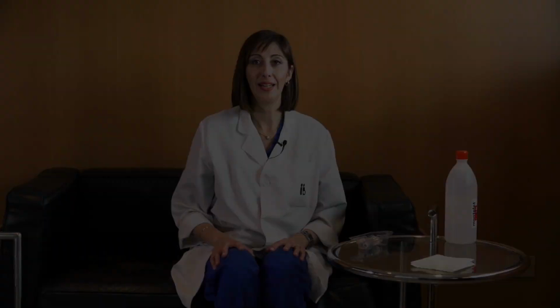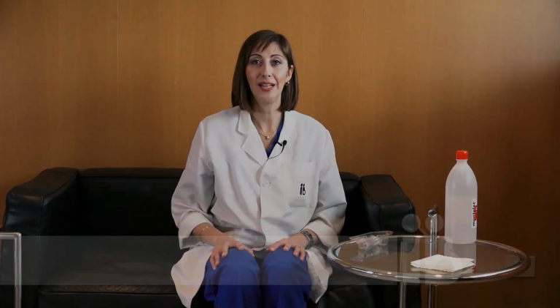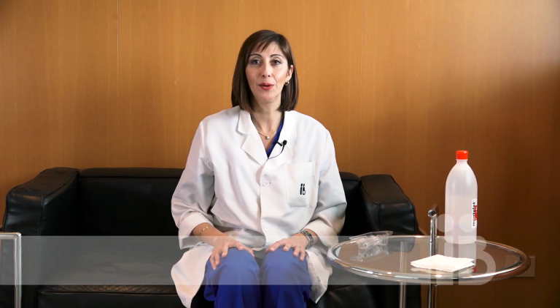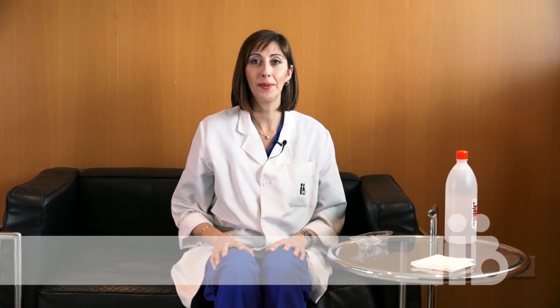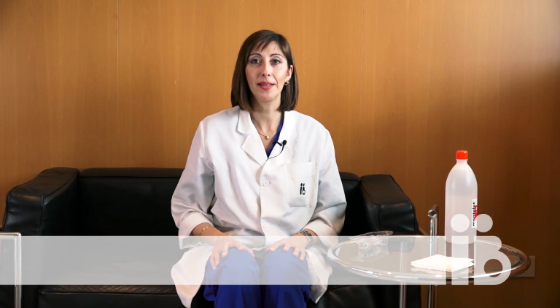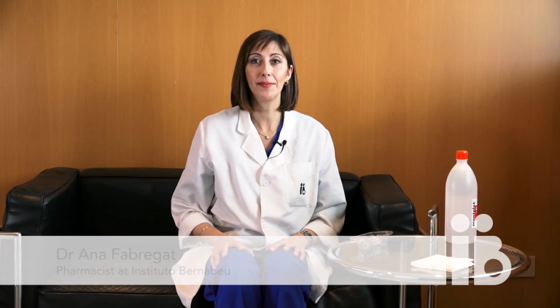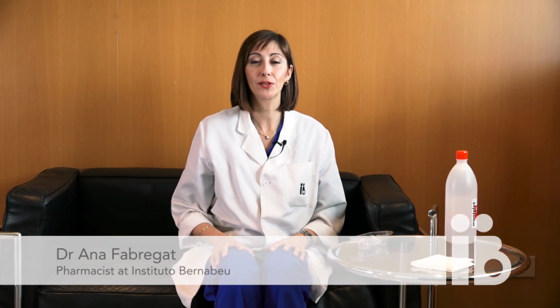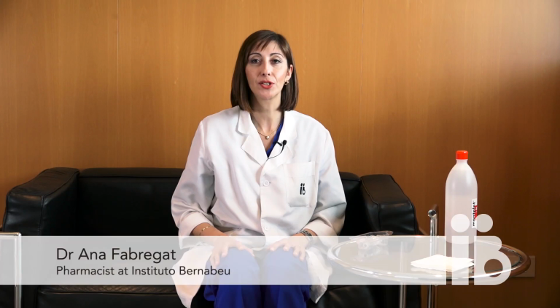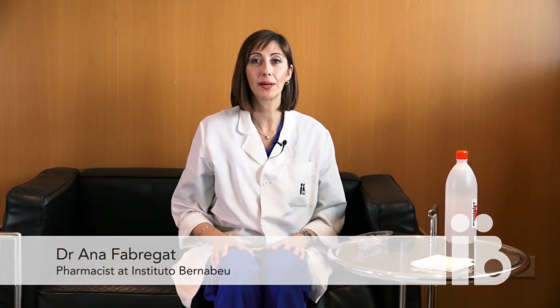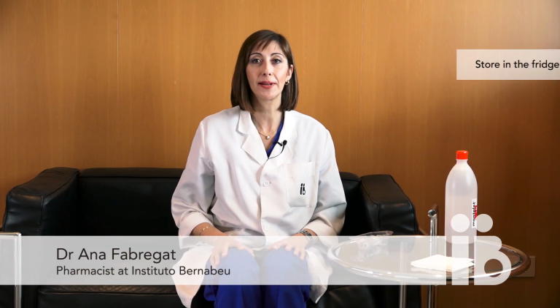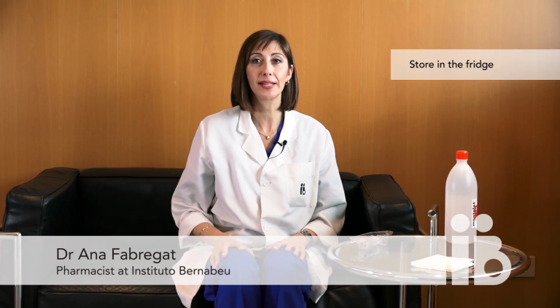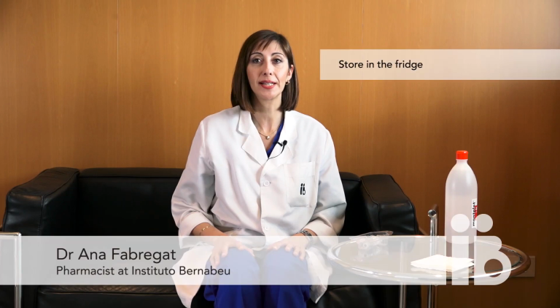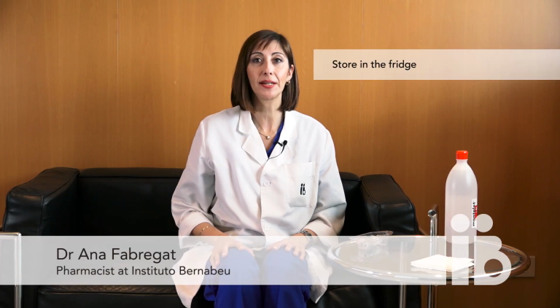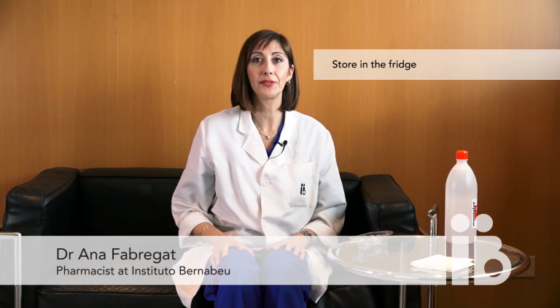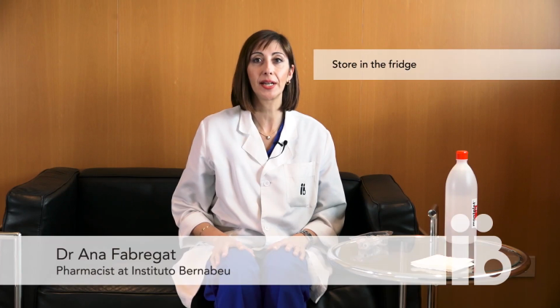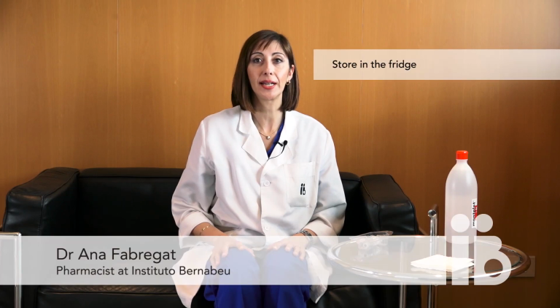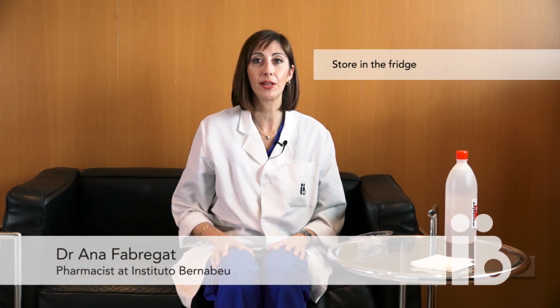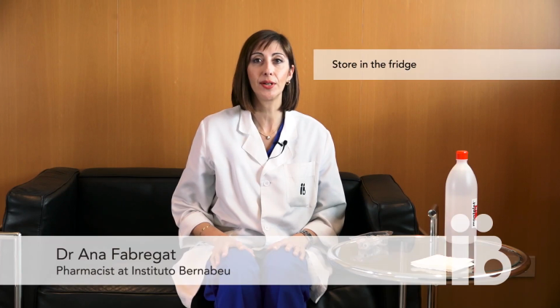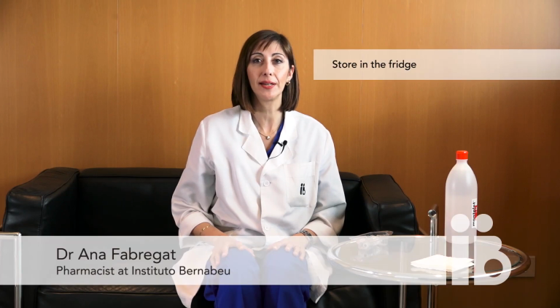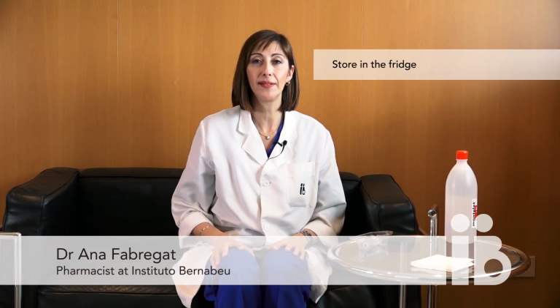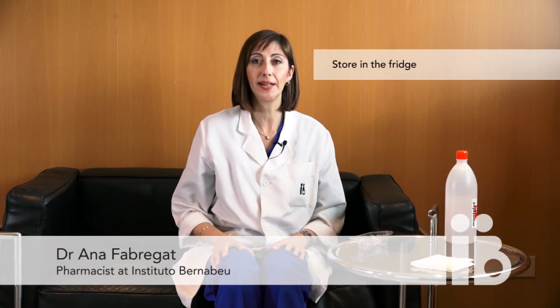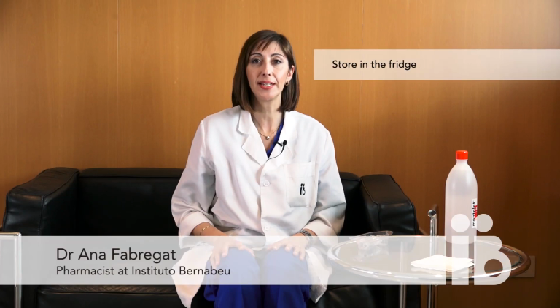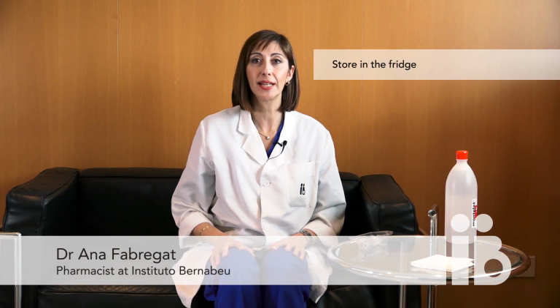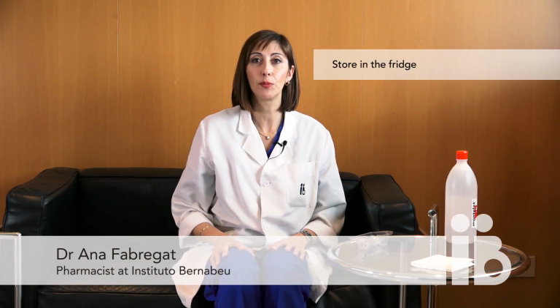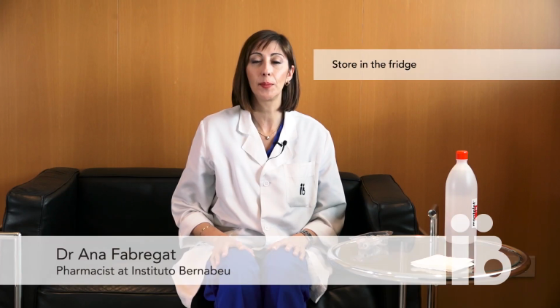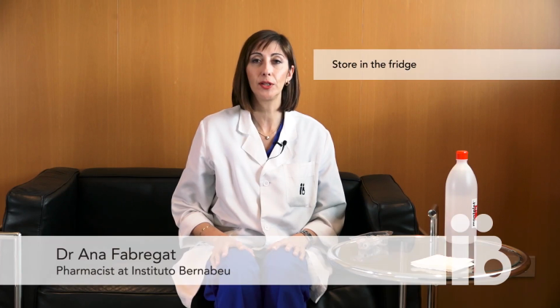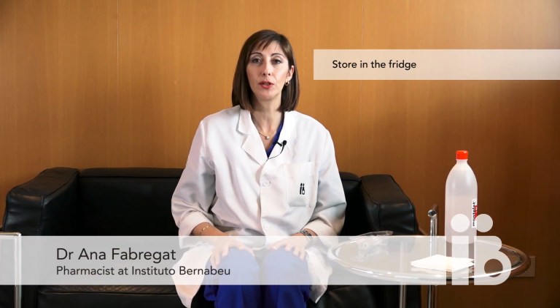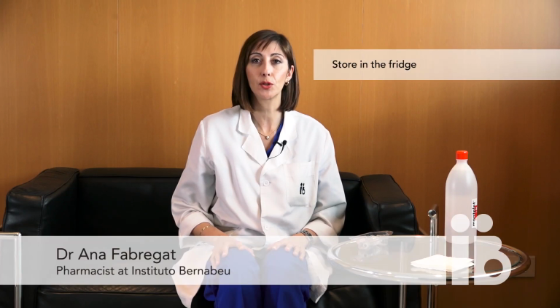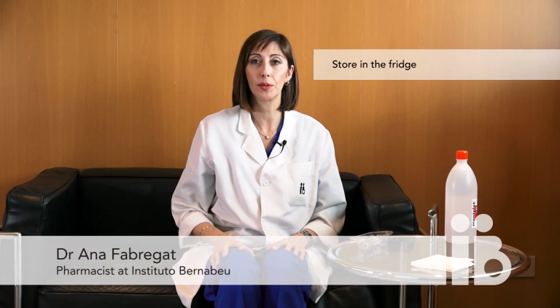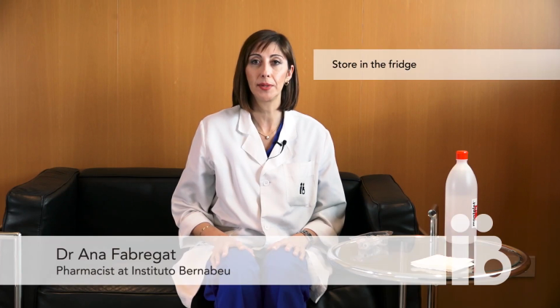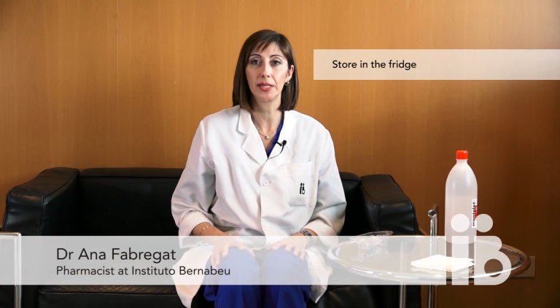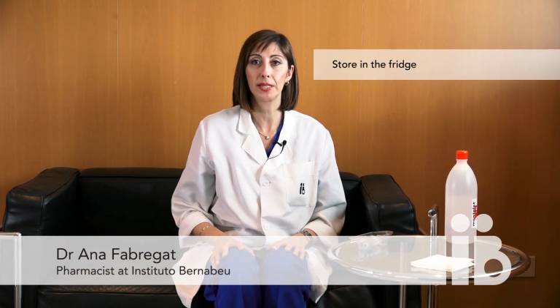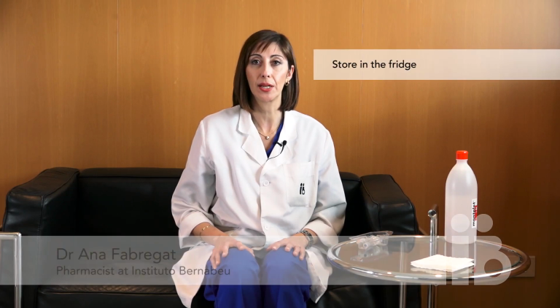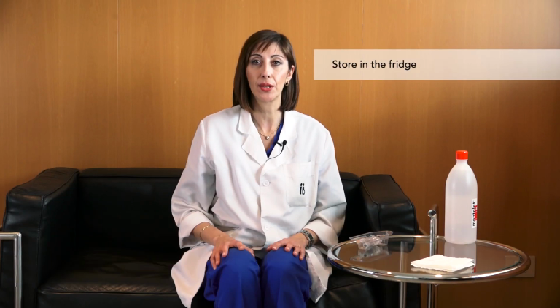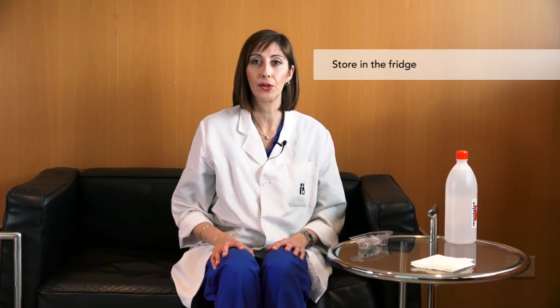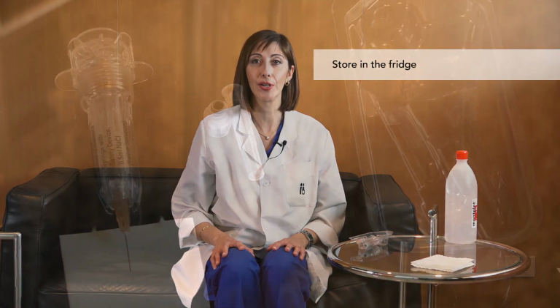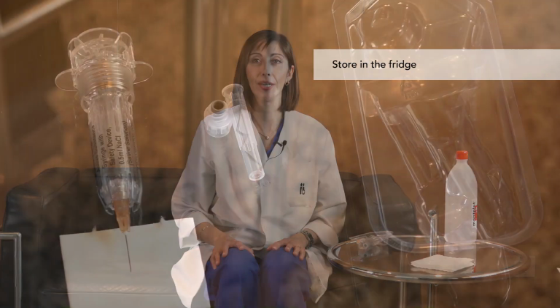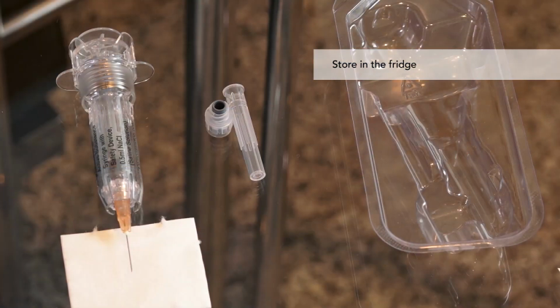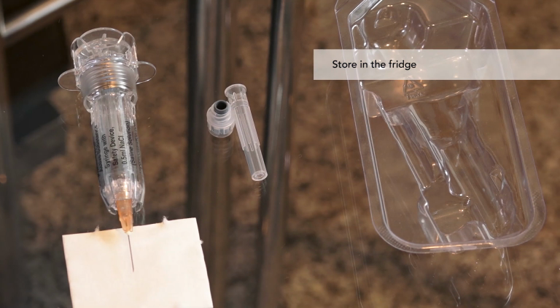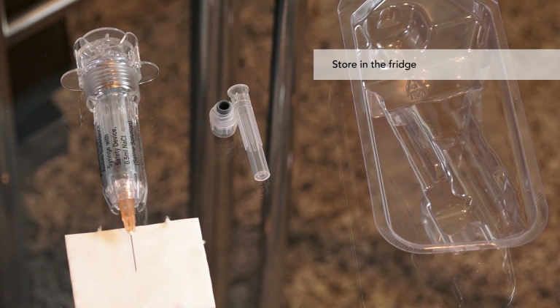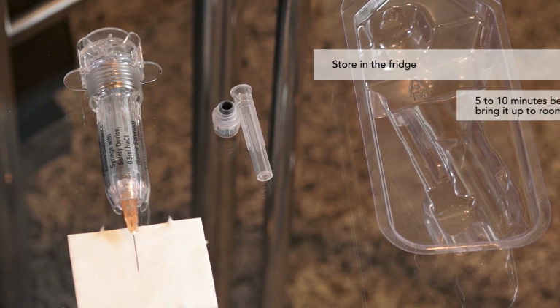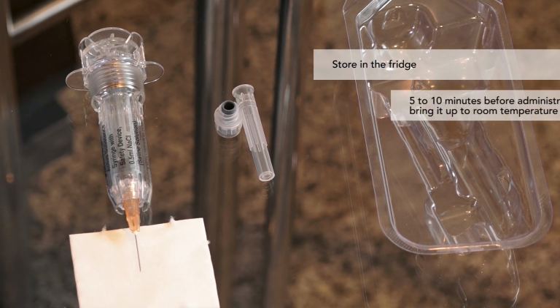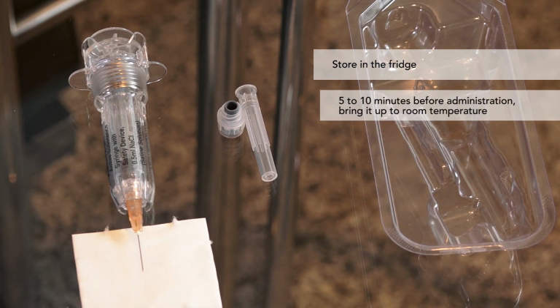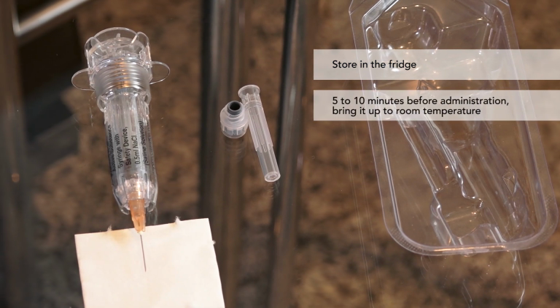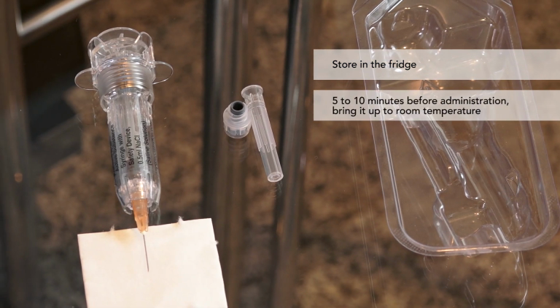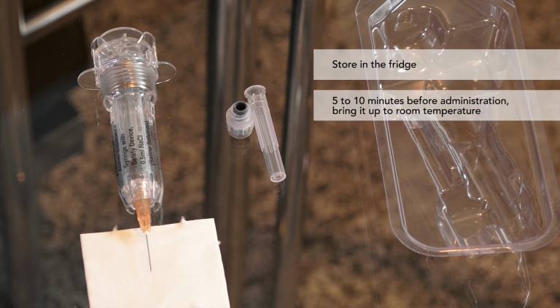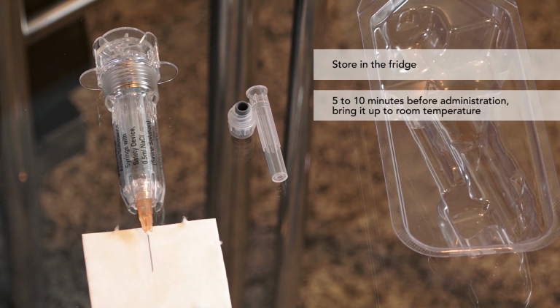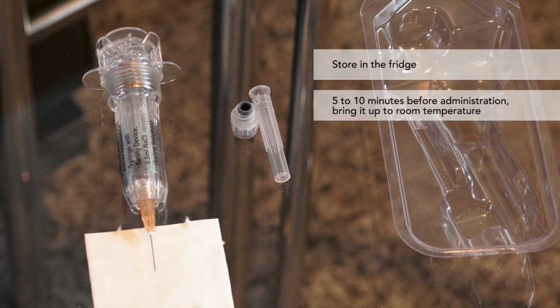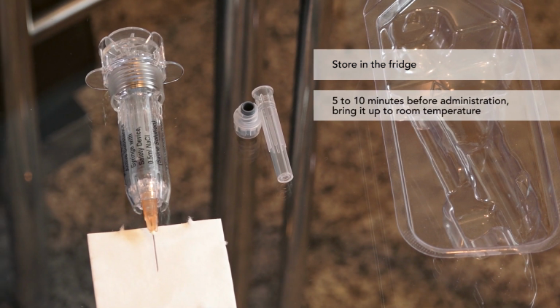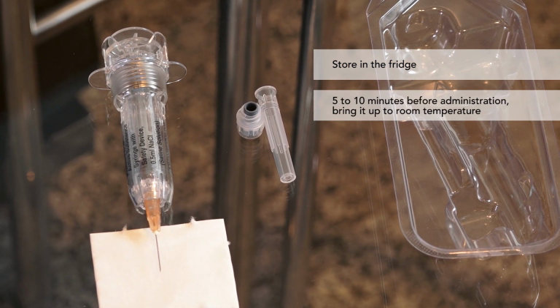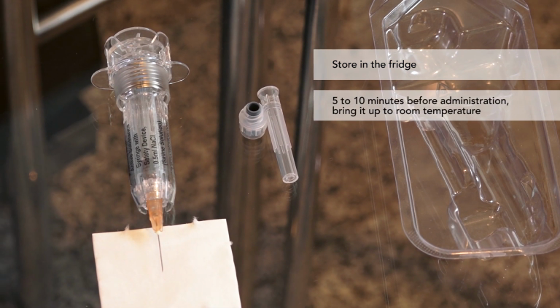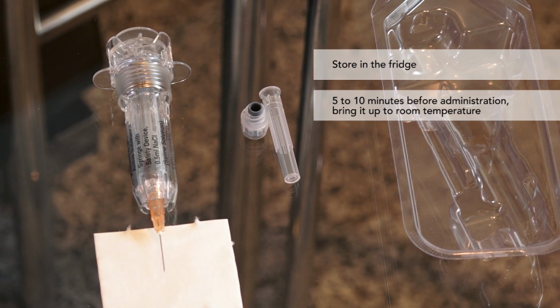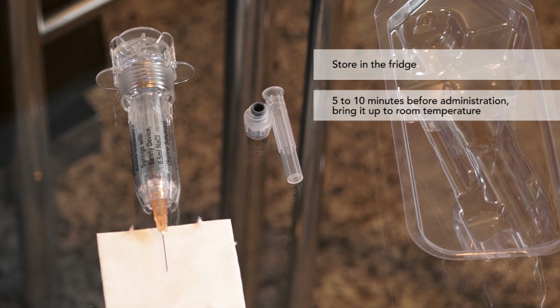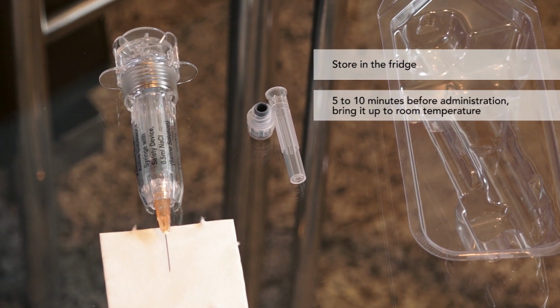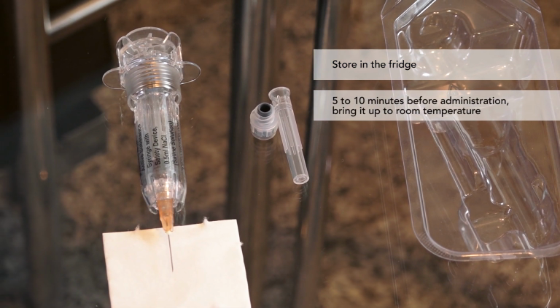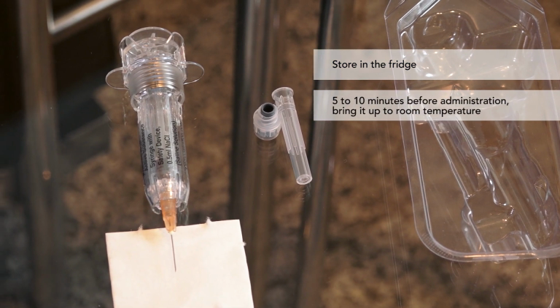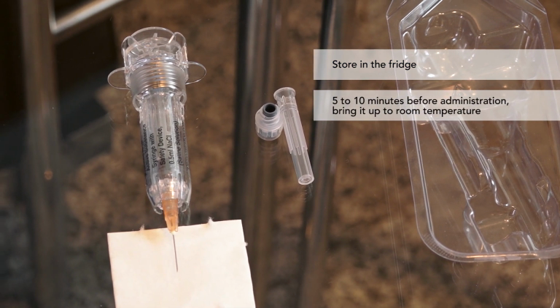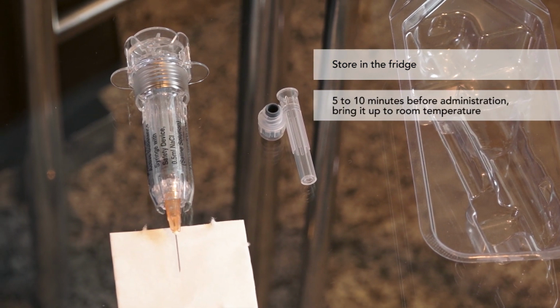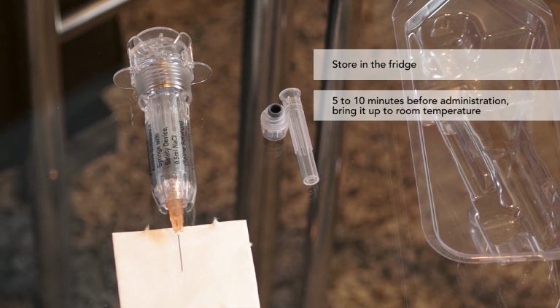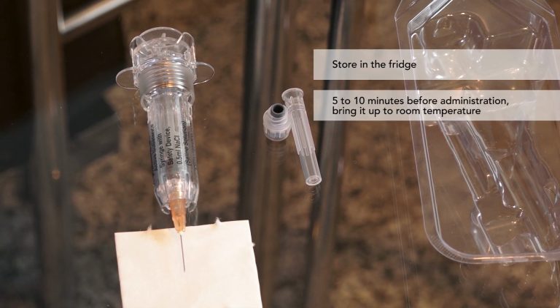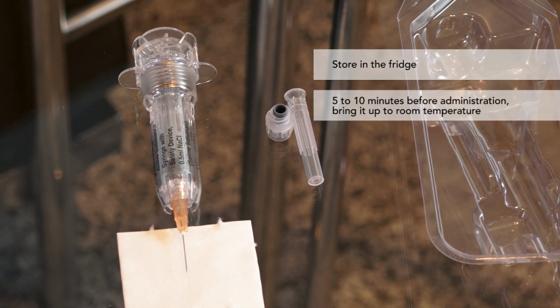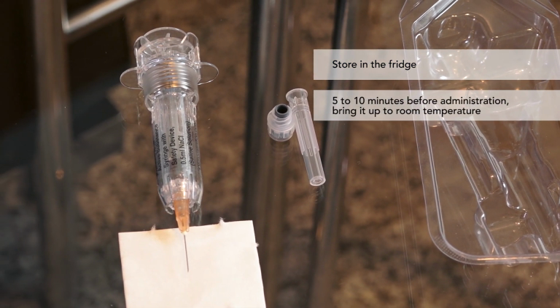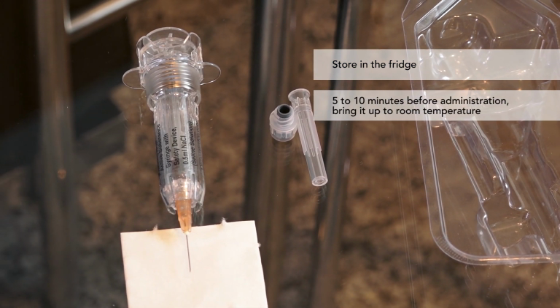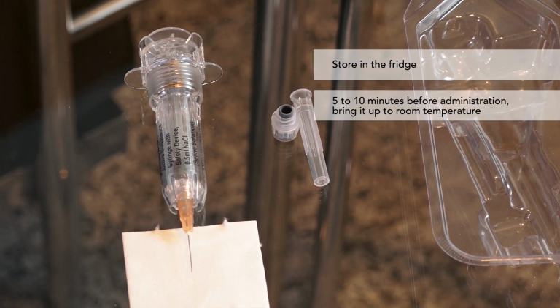Elomva must be stored in the fridge until required. It must be brought up to room temperature five to ten minutes before it is injected.